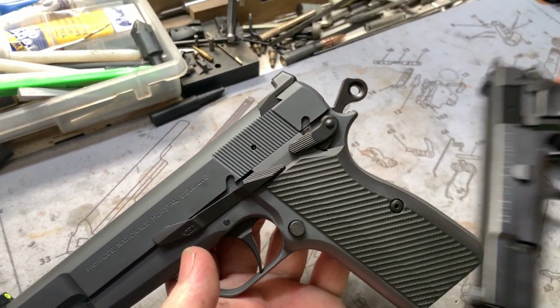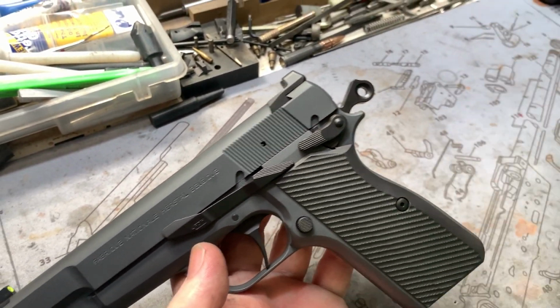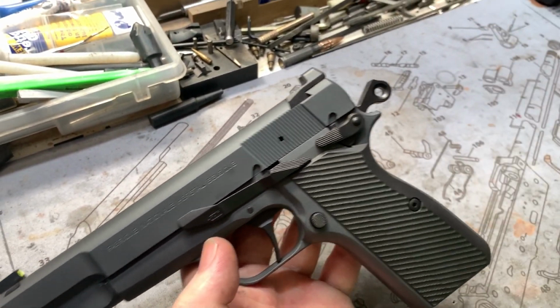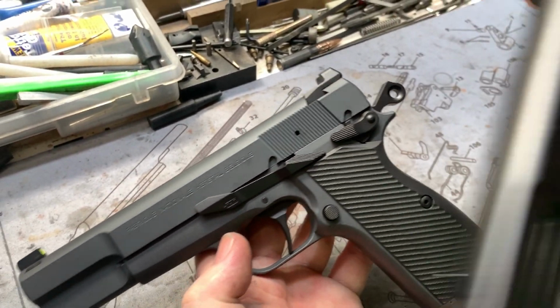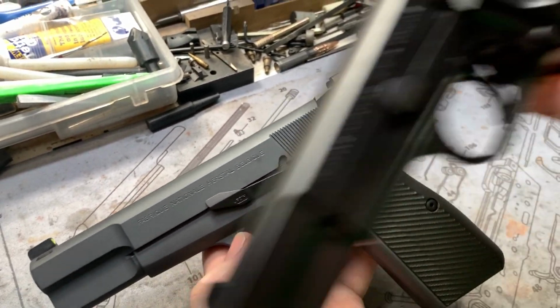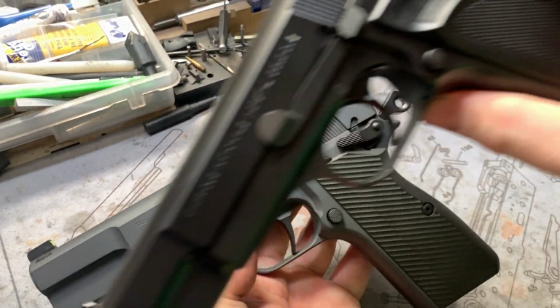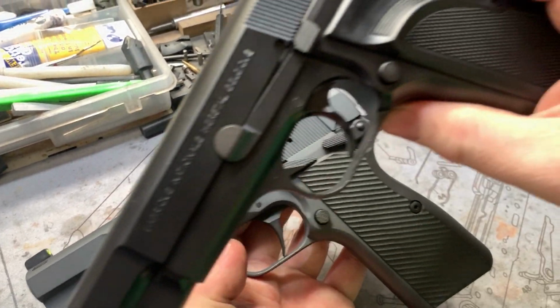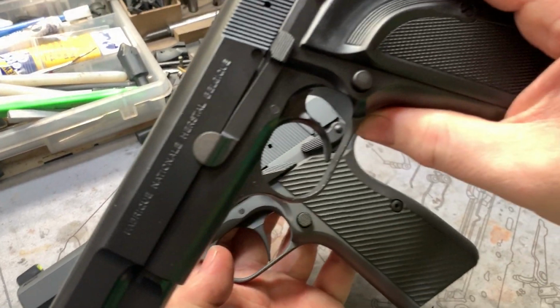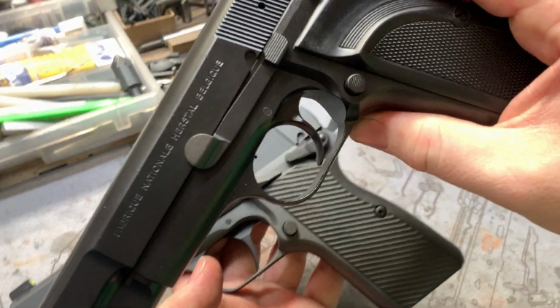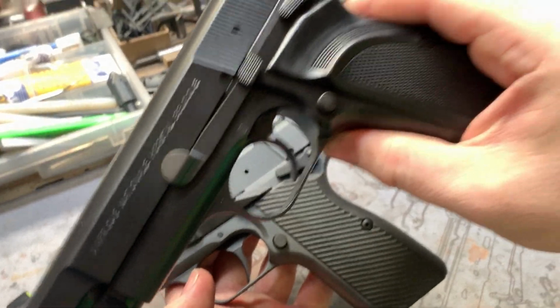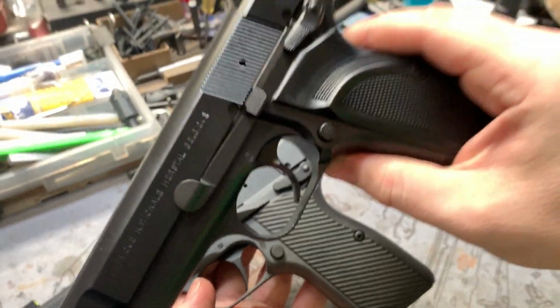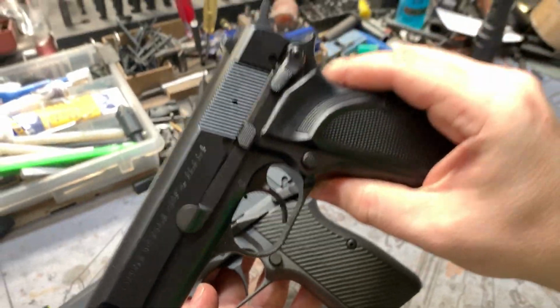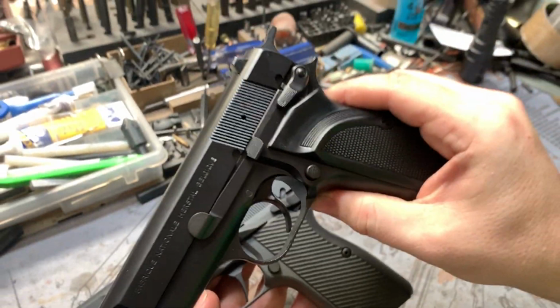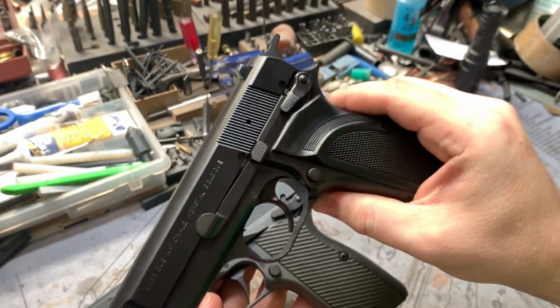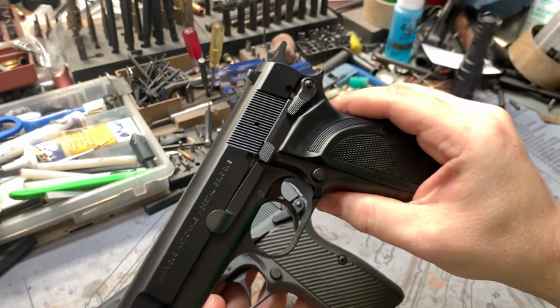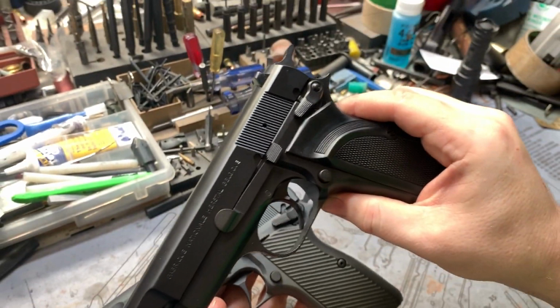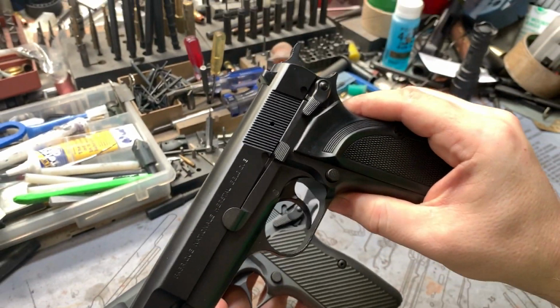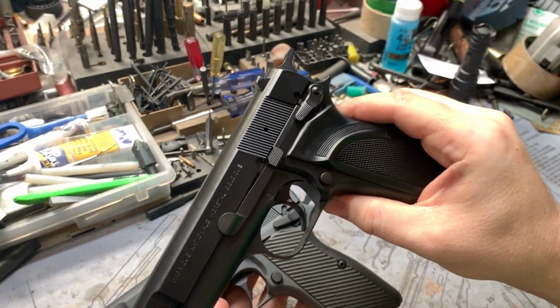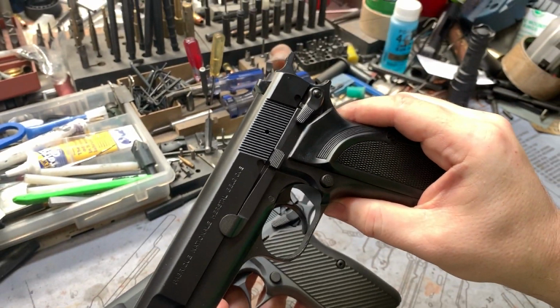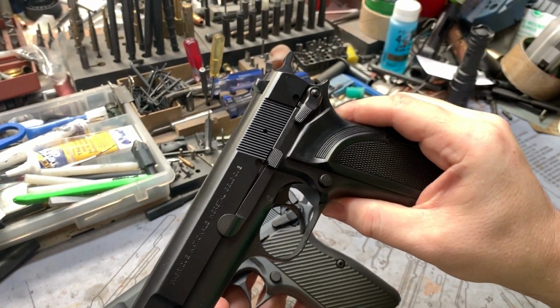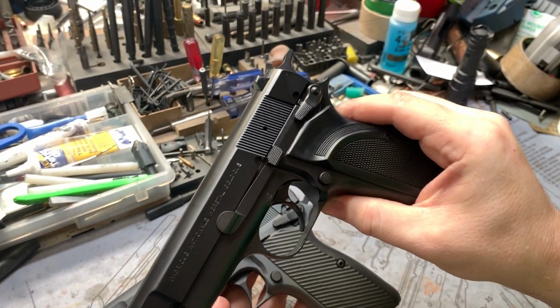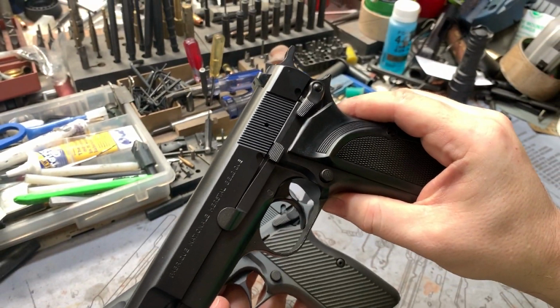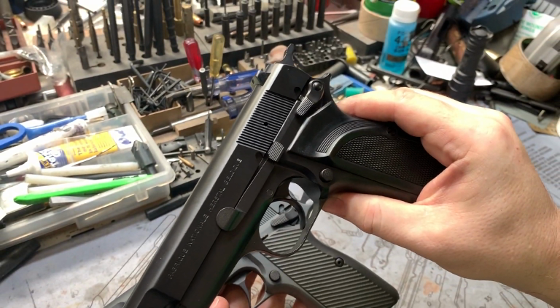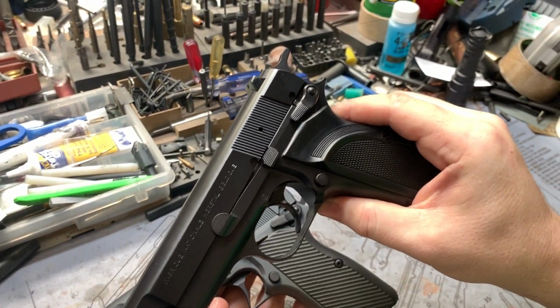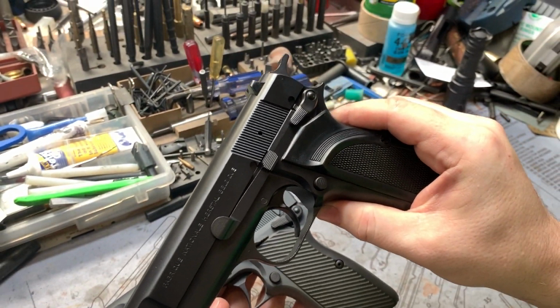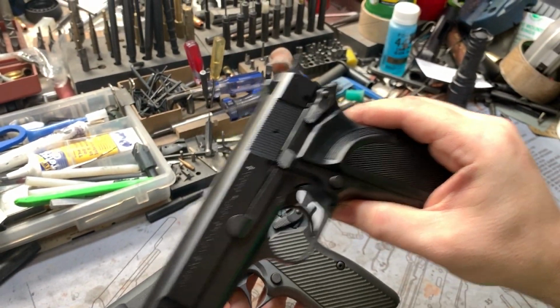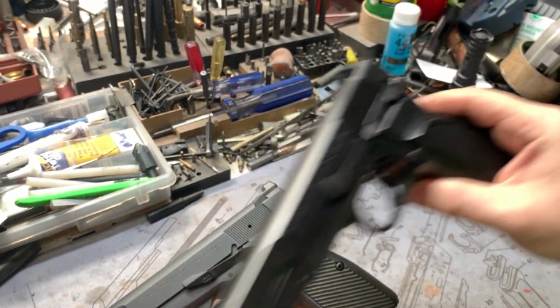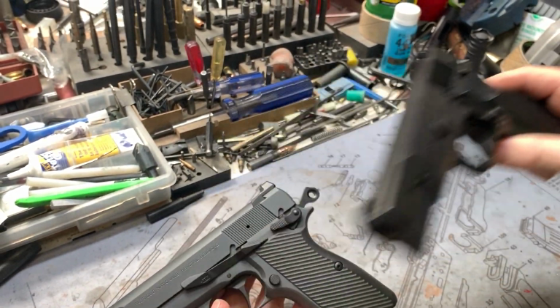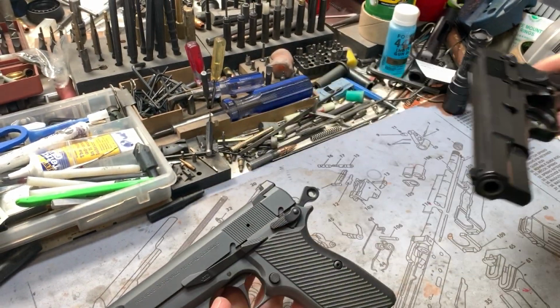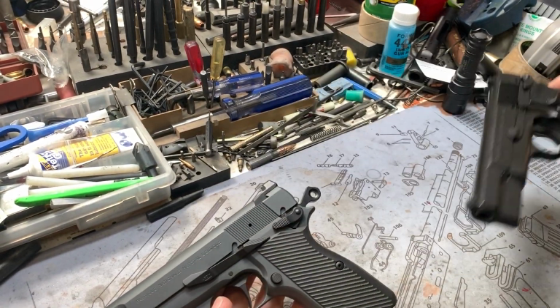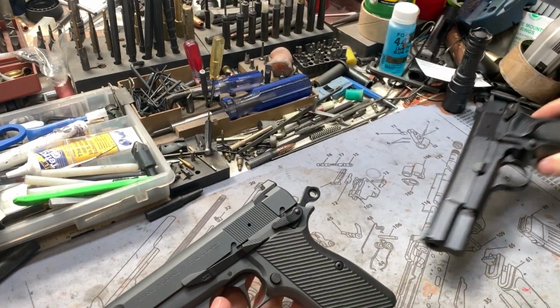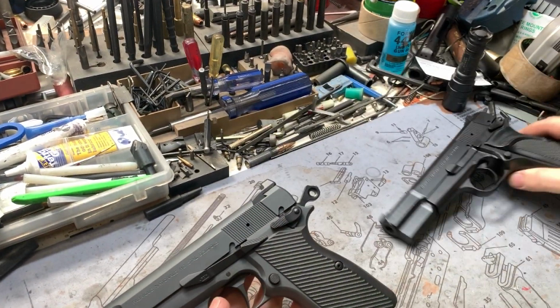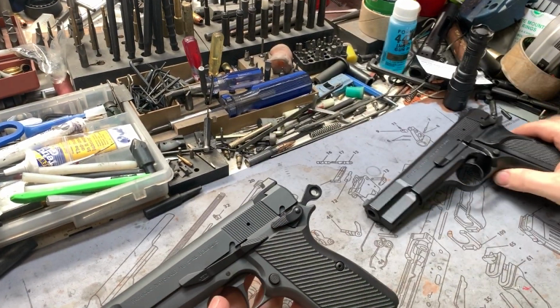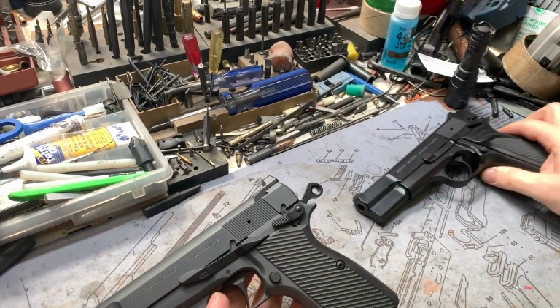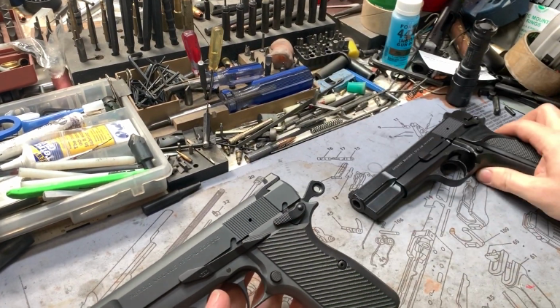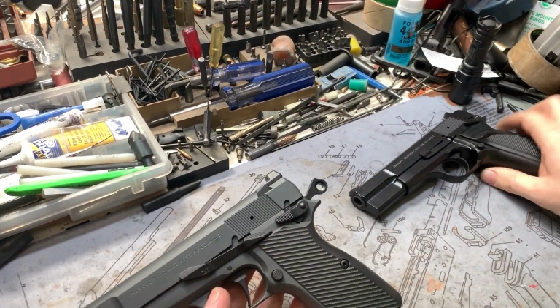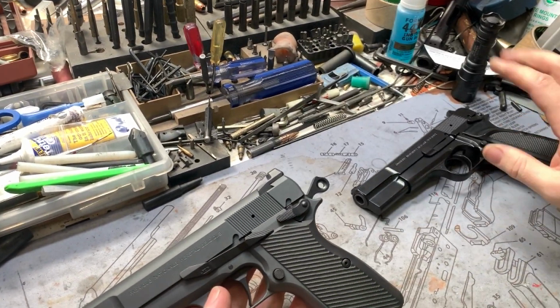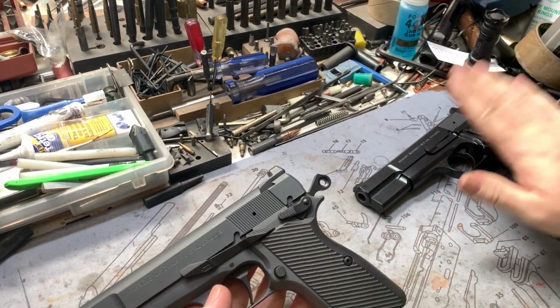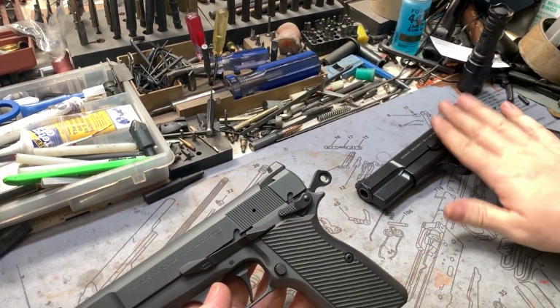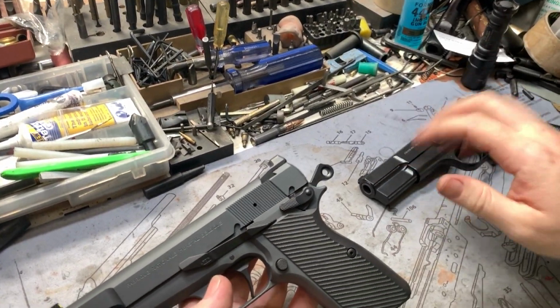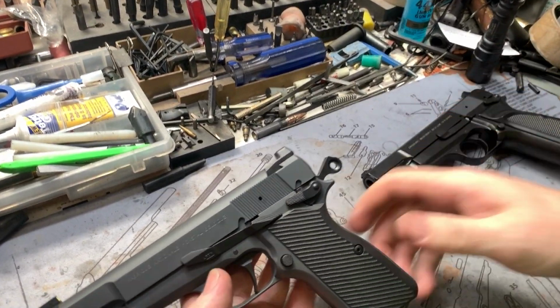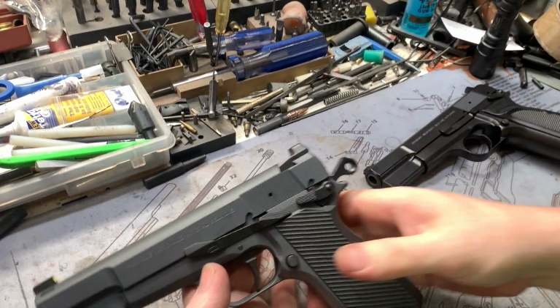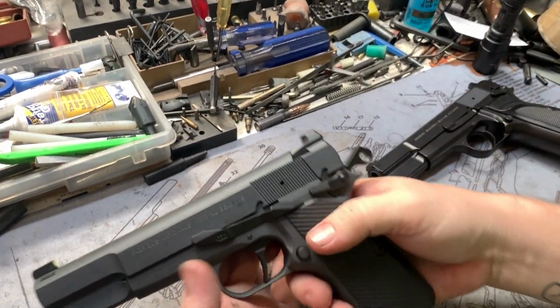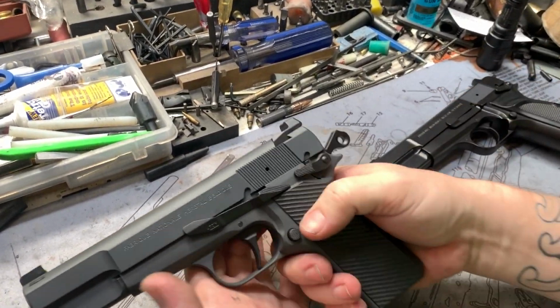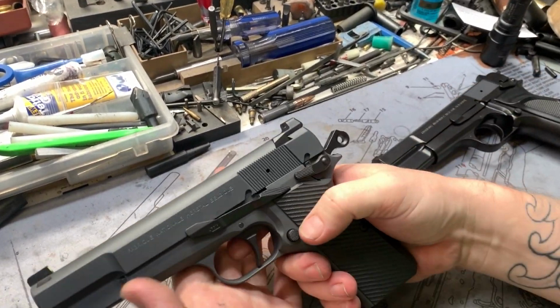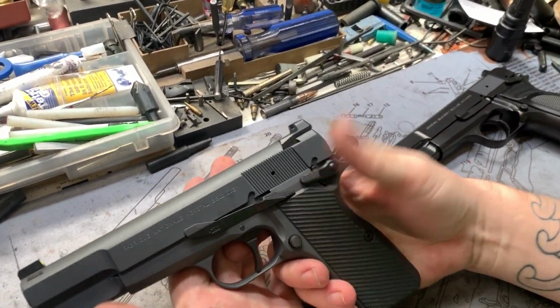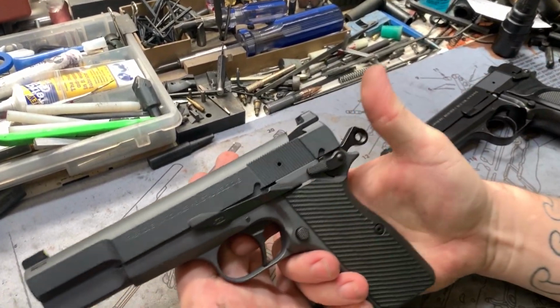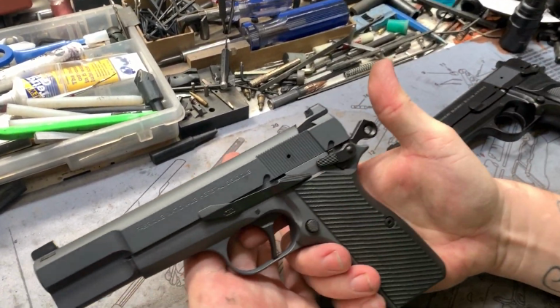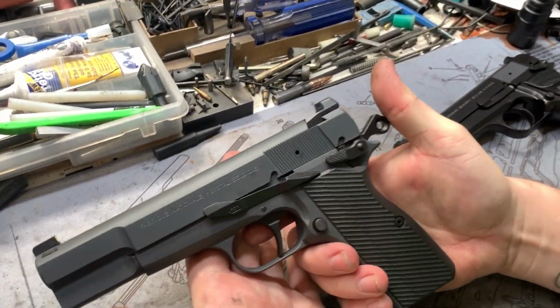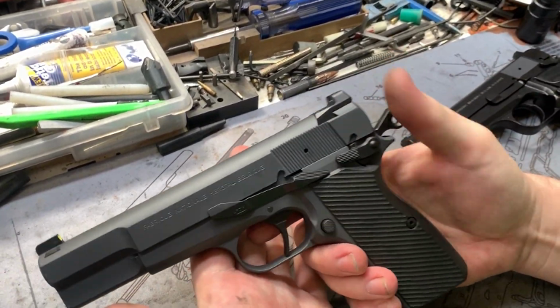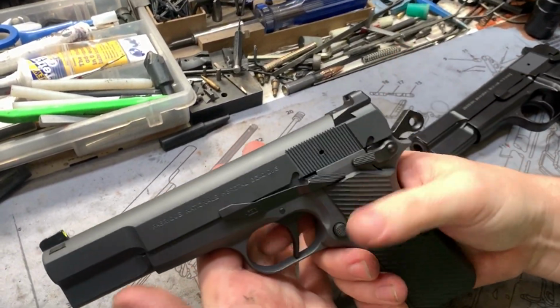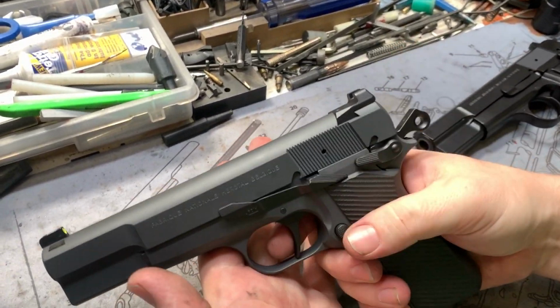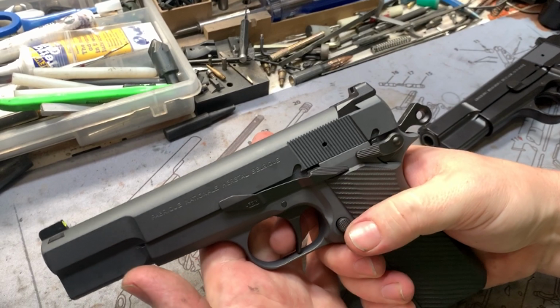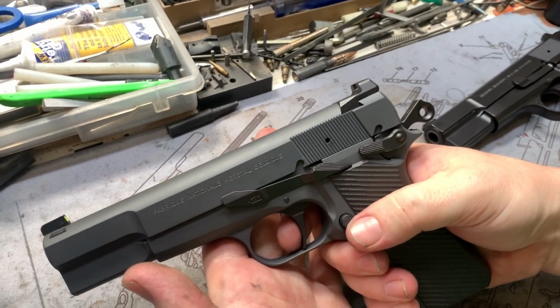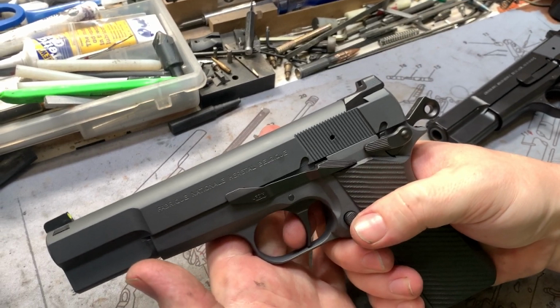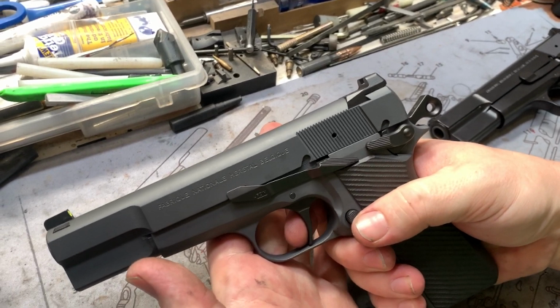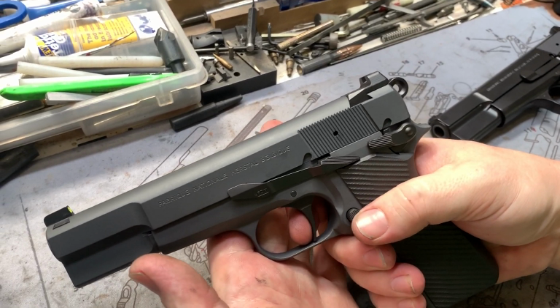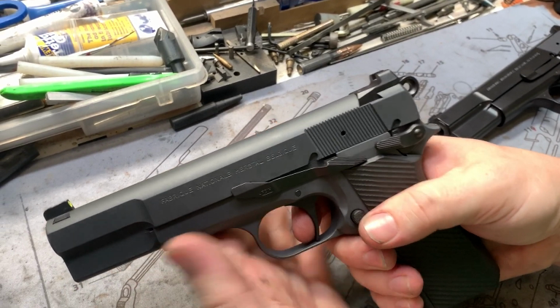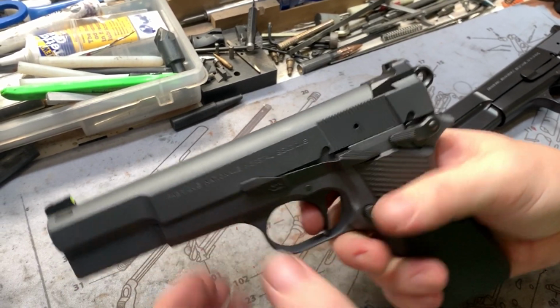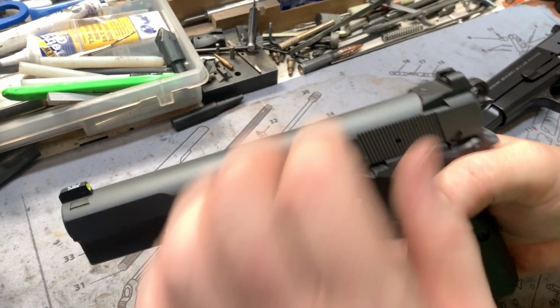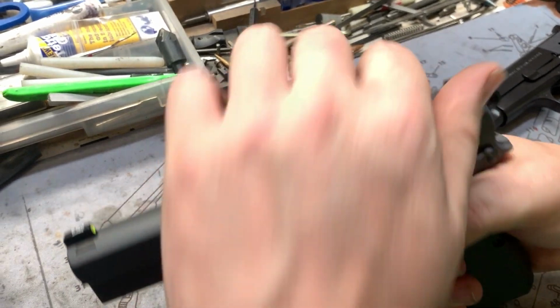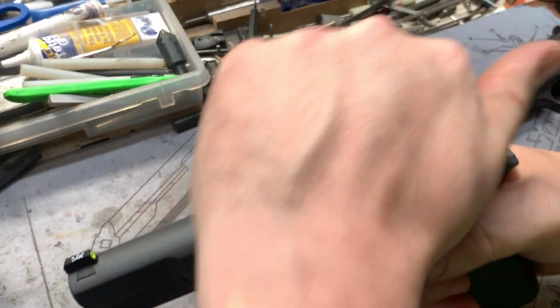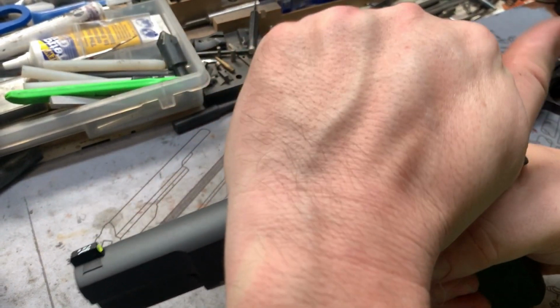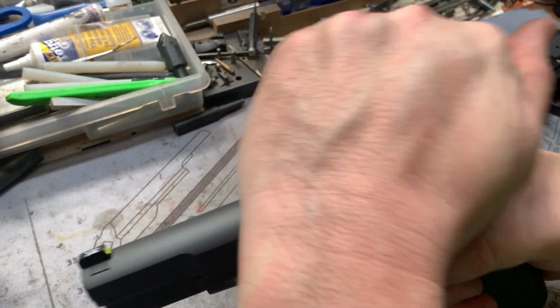This one does have the sear — we do require that to do our two-stage trigger job, but just internal. This one actually has all the good bells and whistles on the outside.